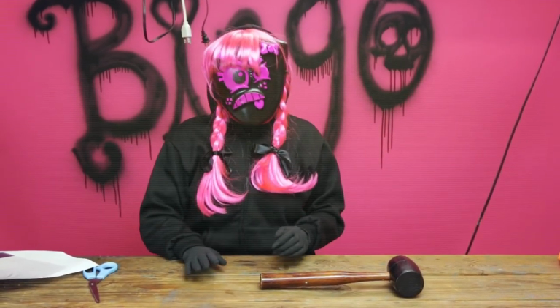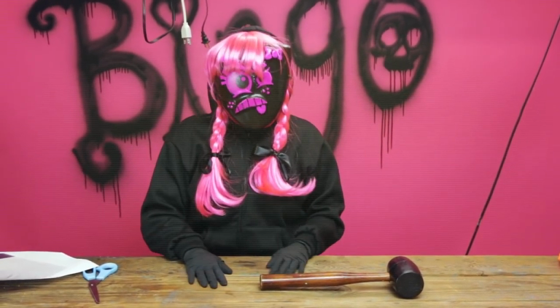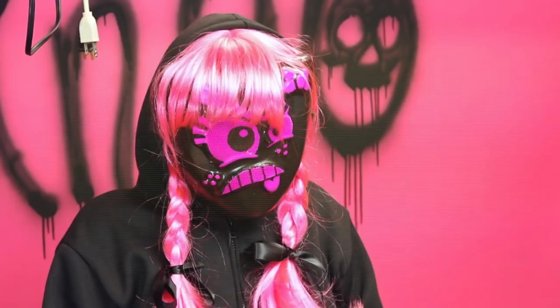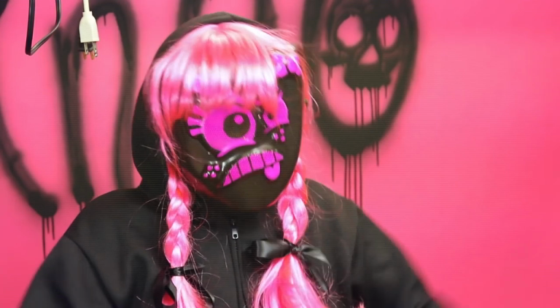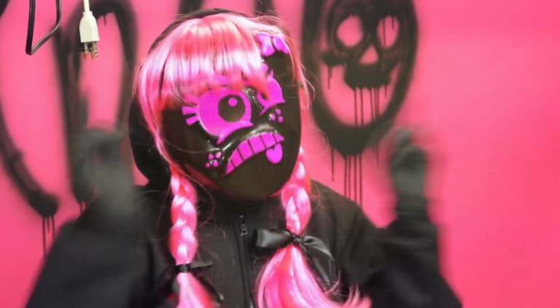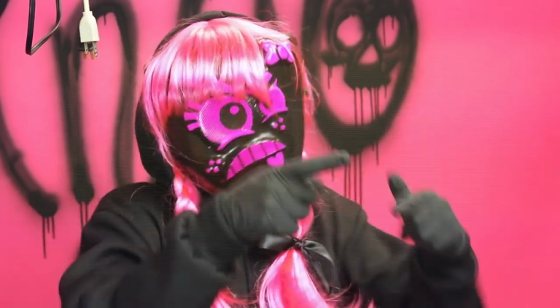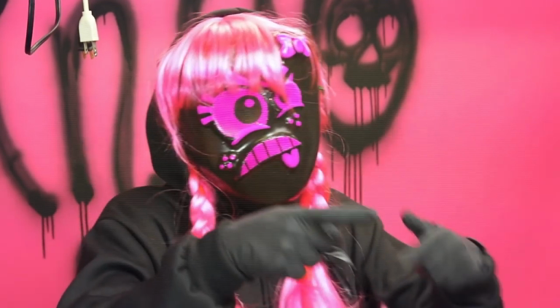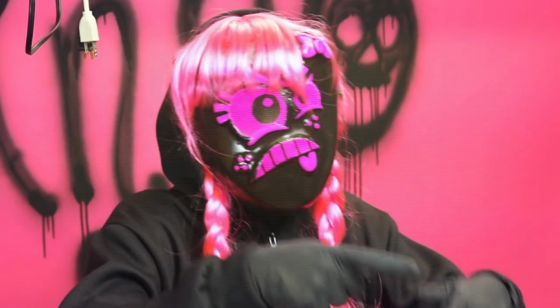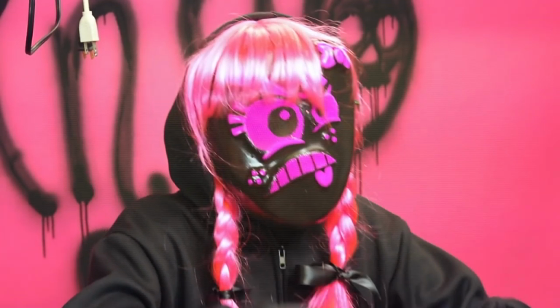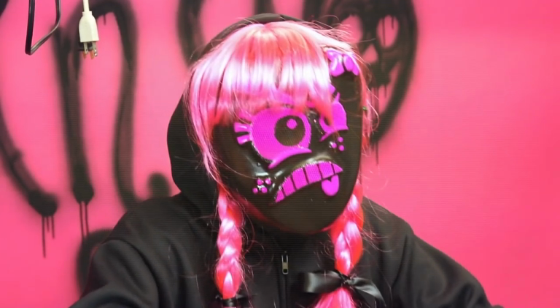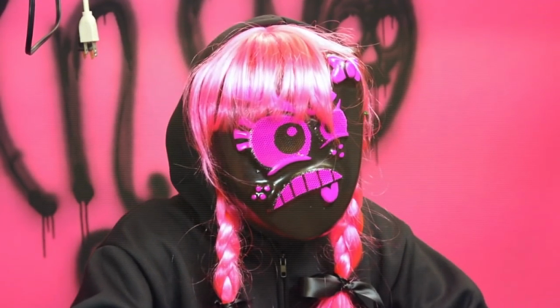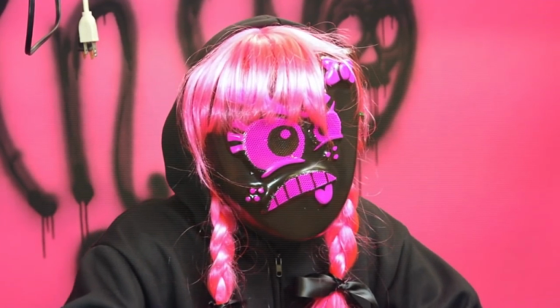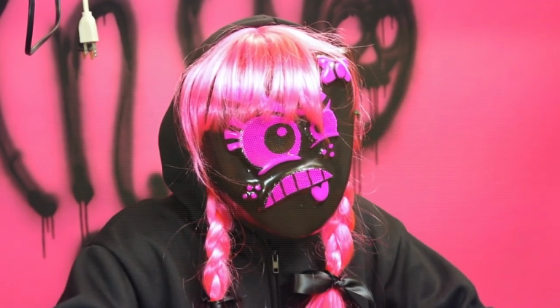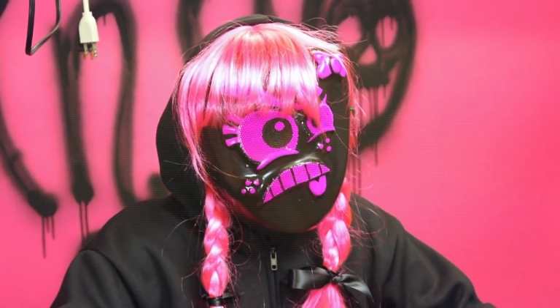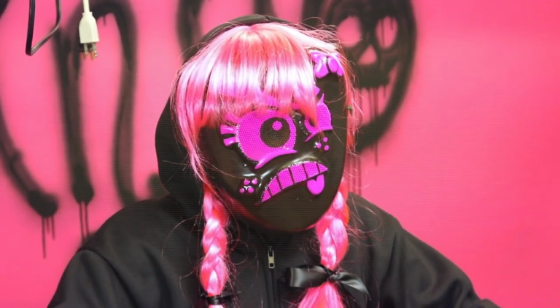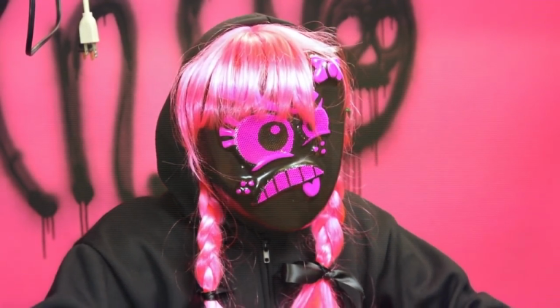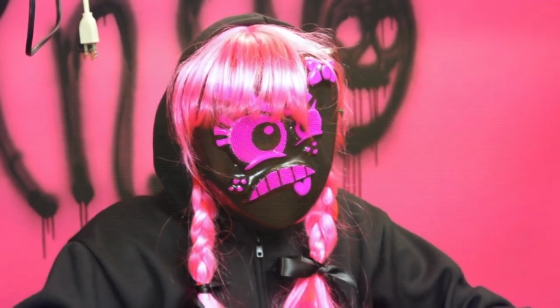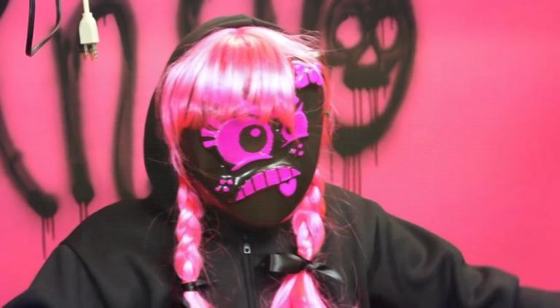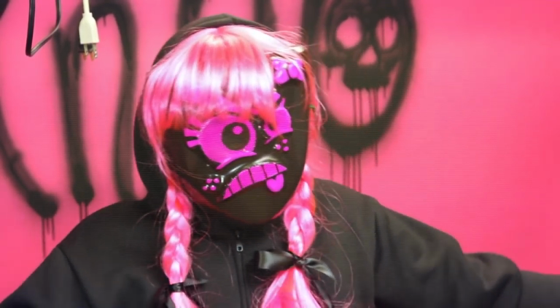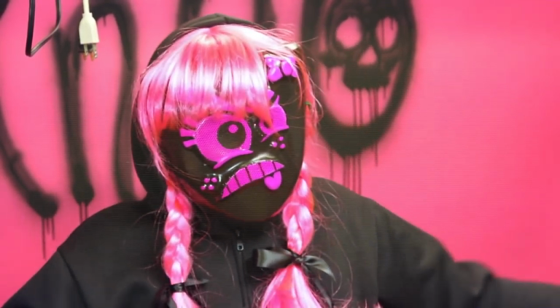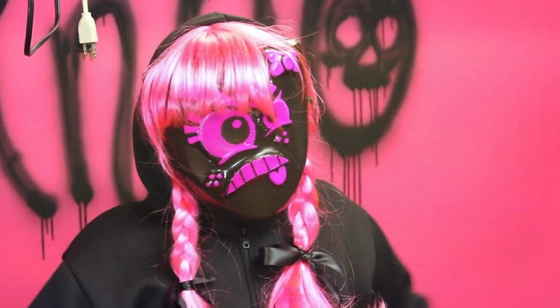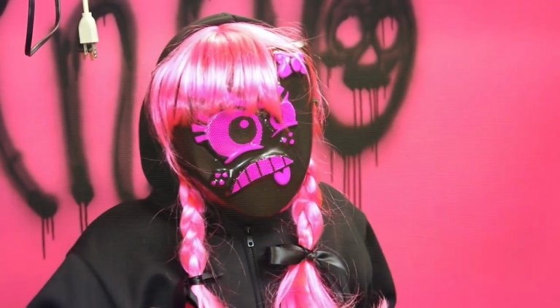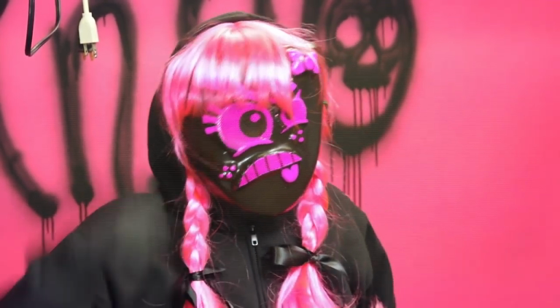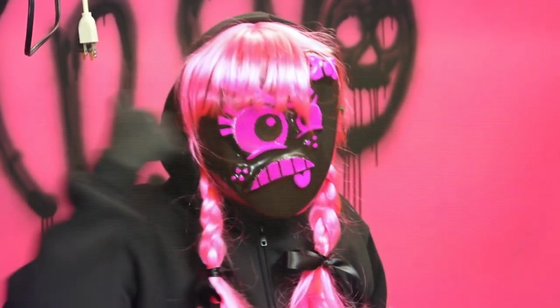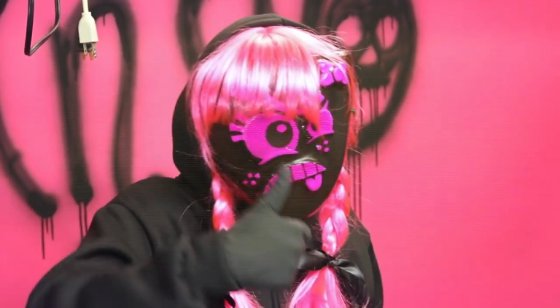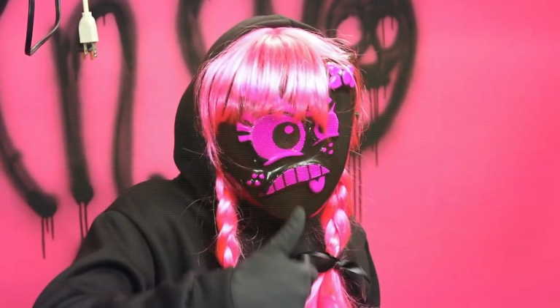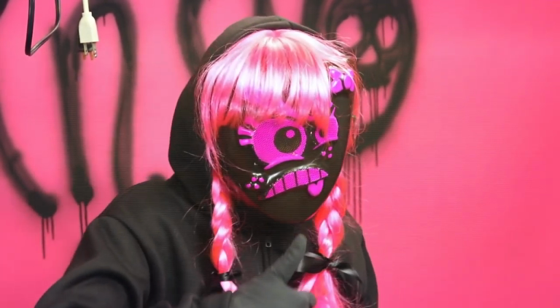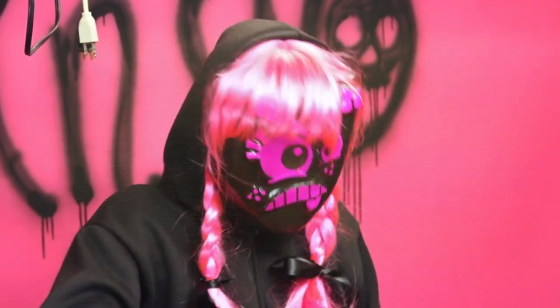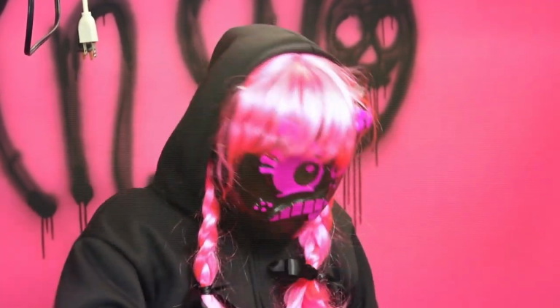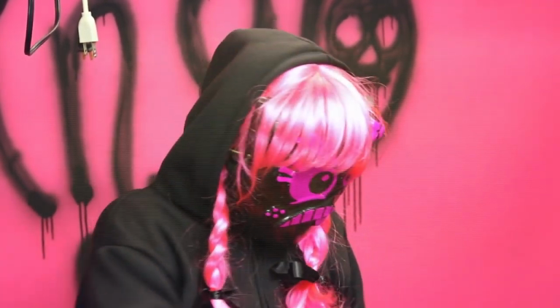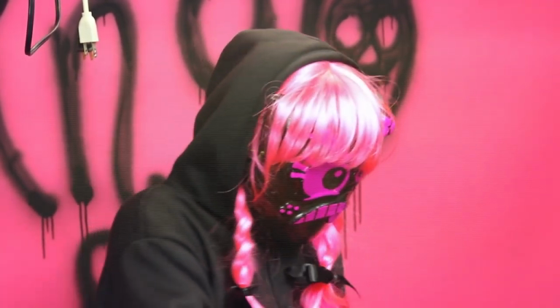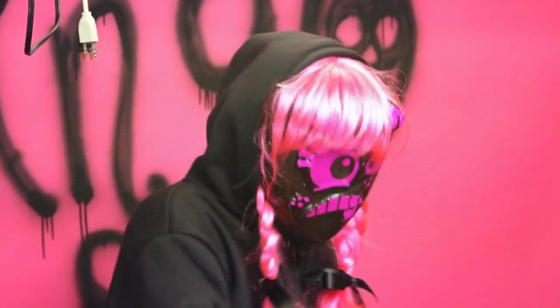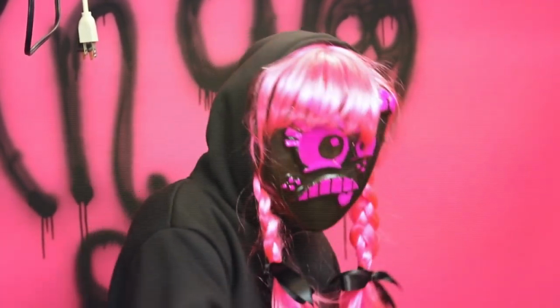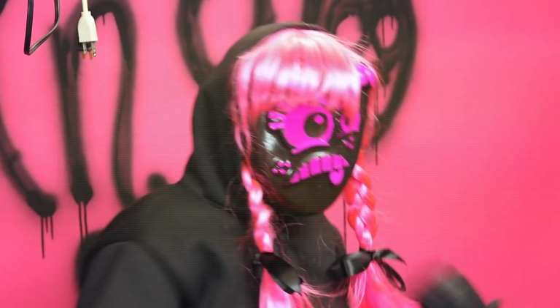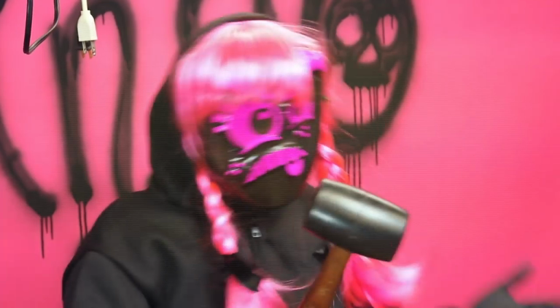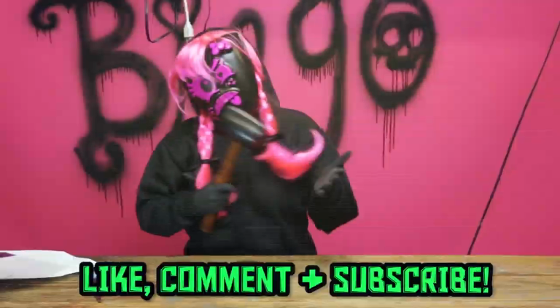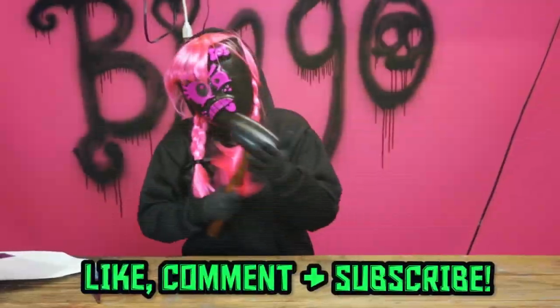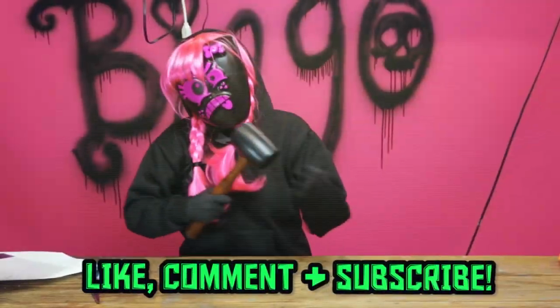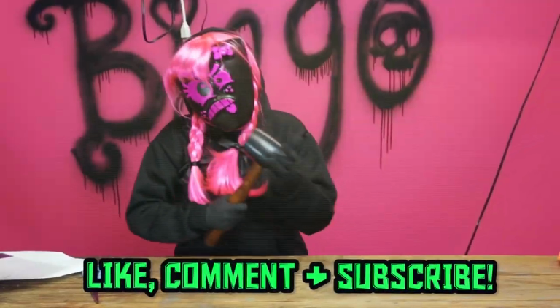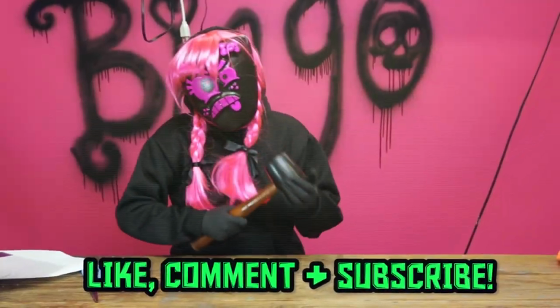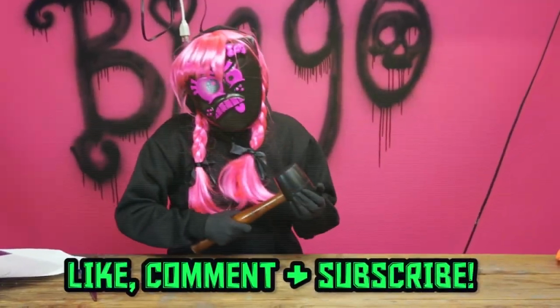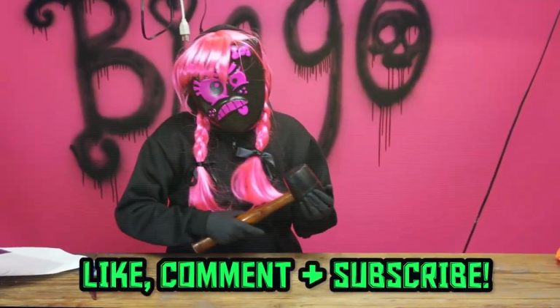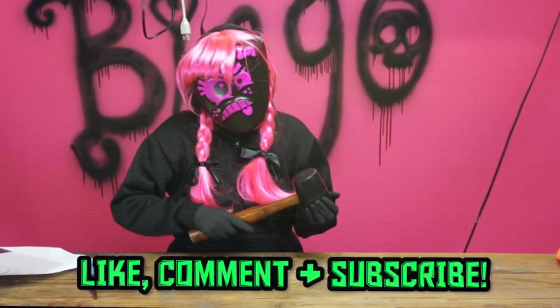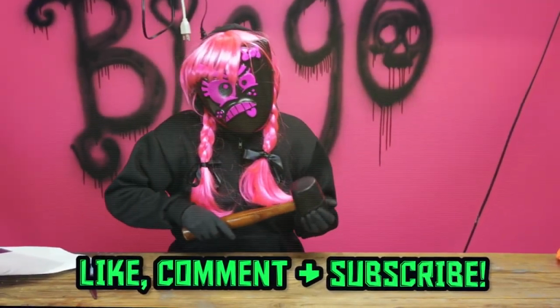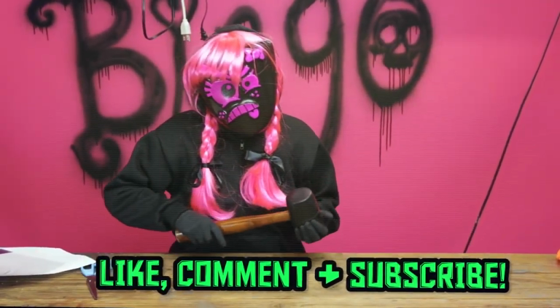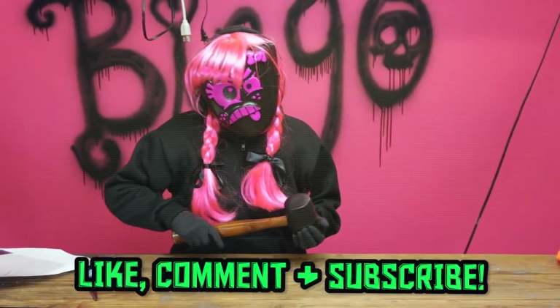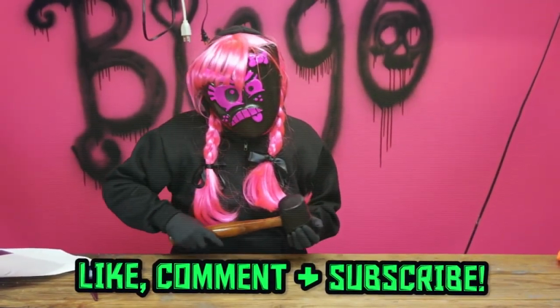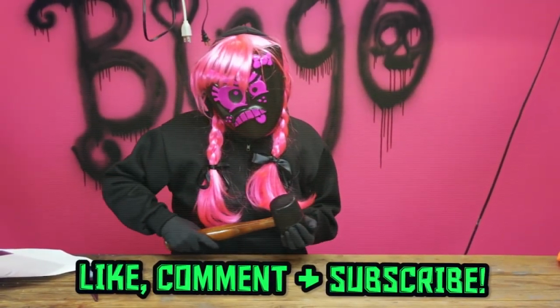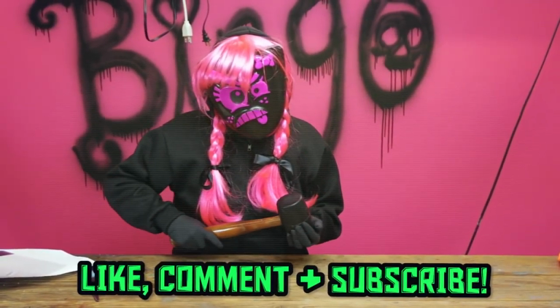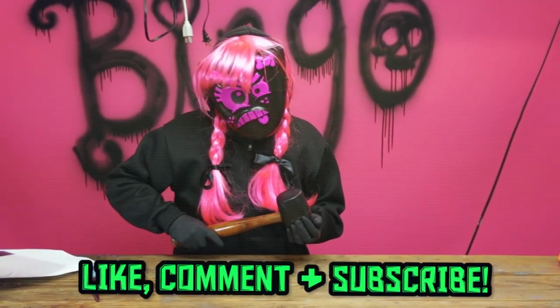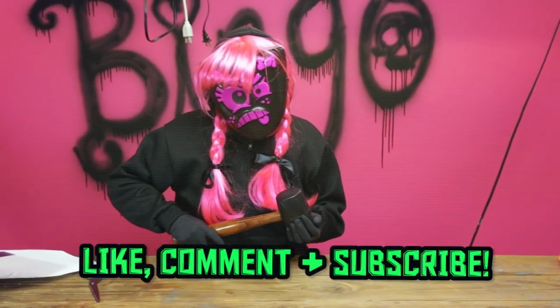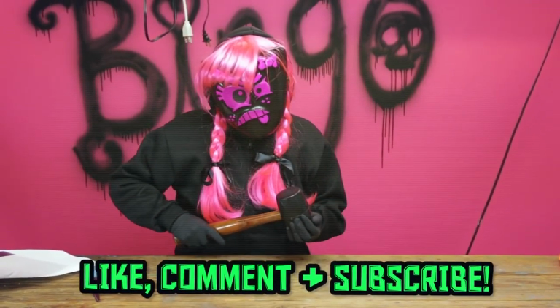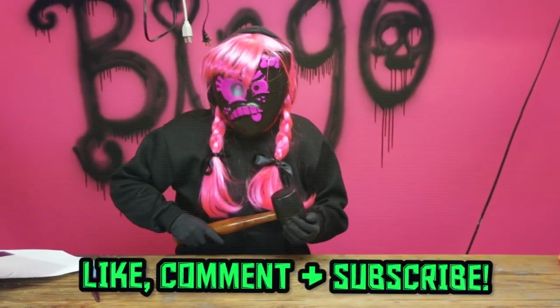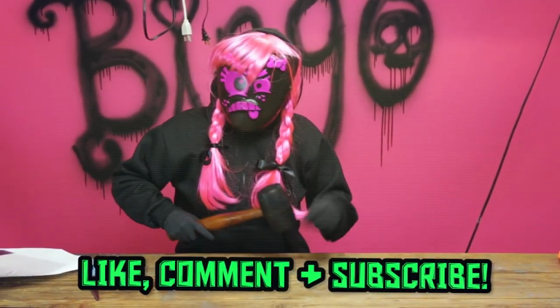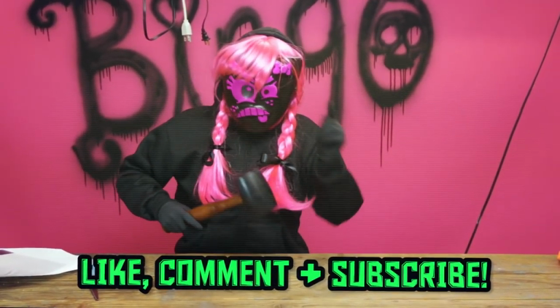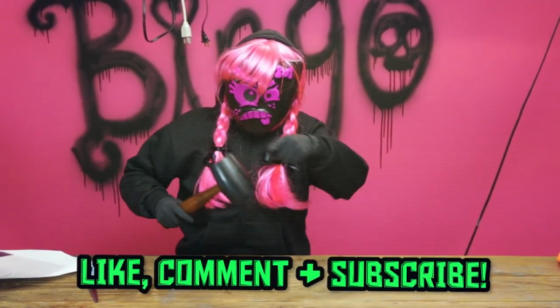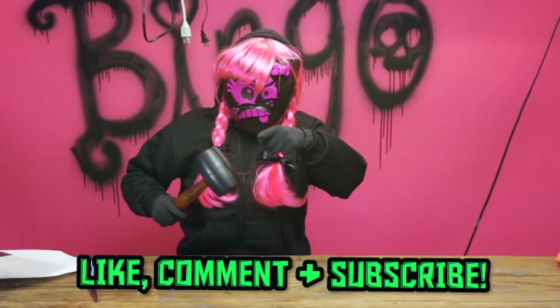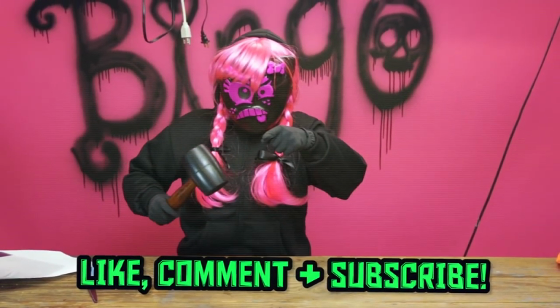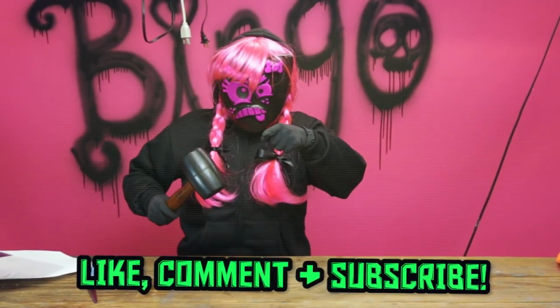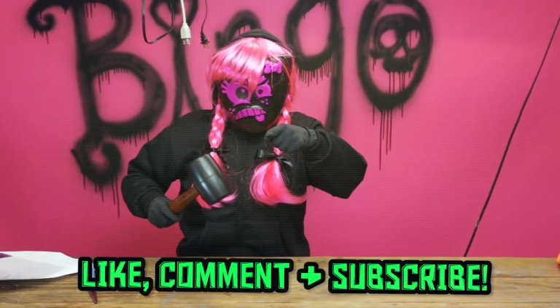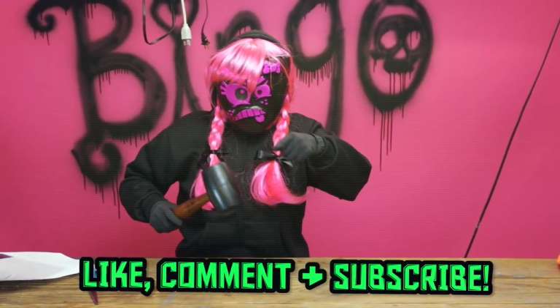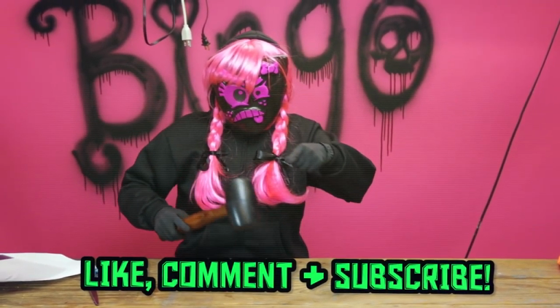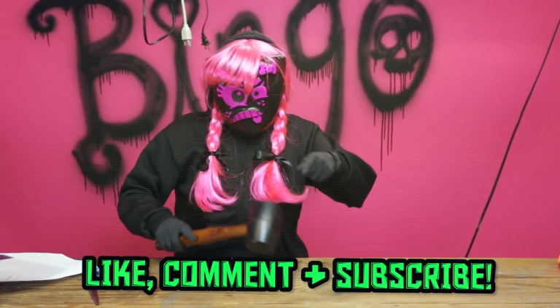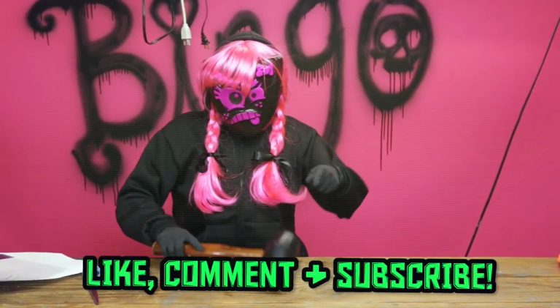If you like this prank, don't forget to give me a big thumbs up. And of course, hit that subscribe button if you want to see more. I'll see you next time!